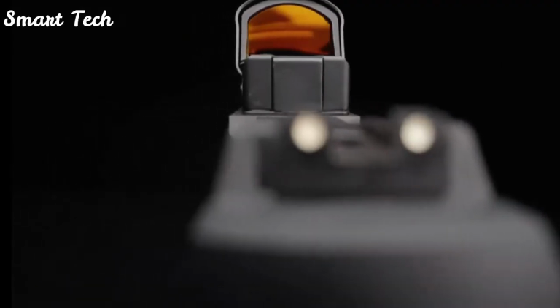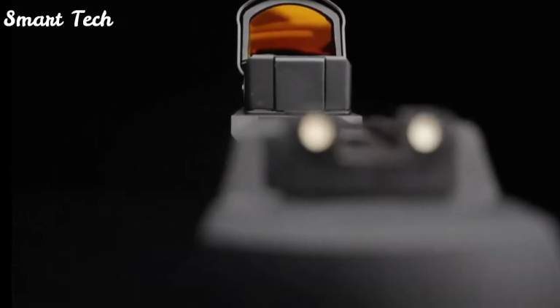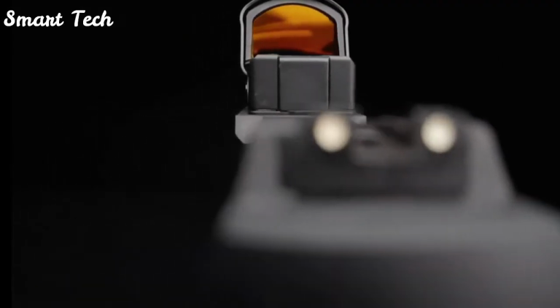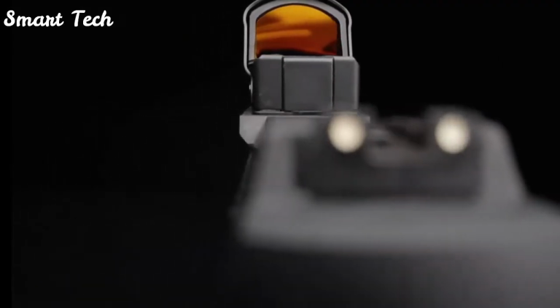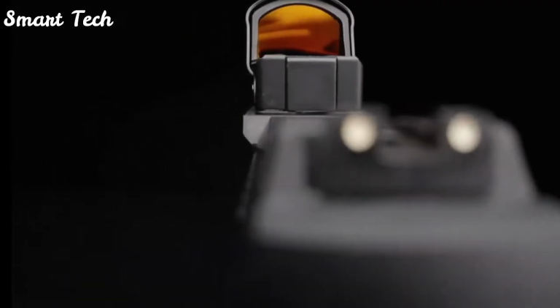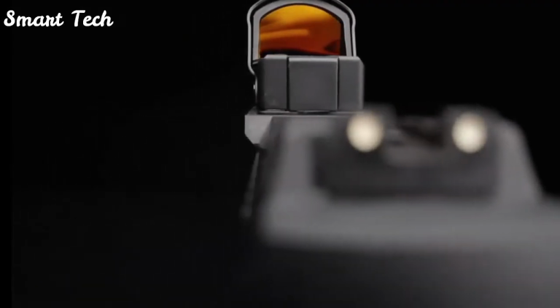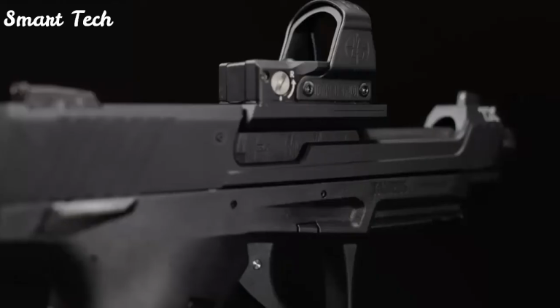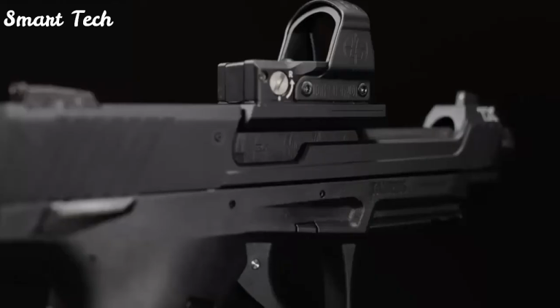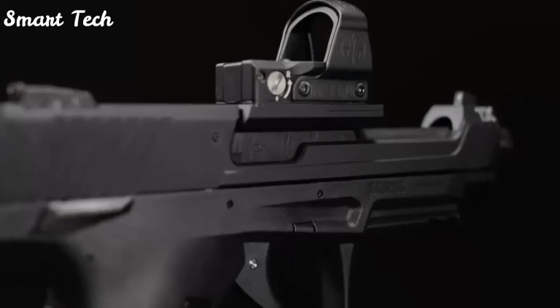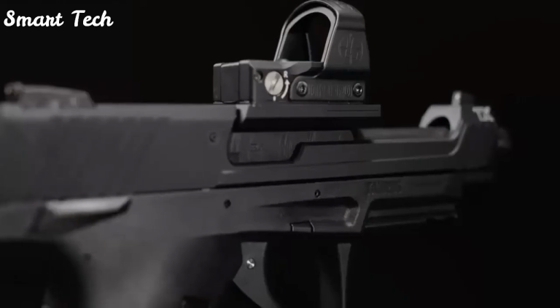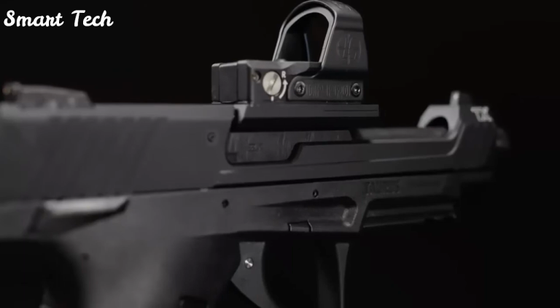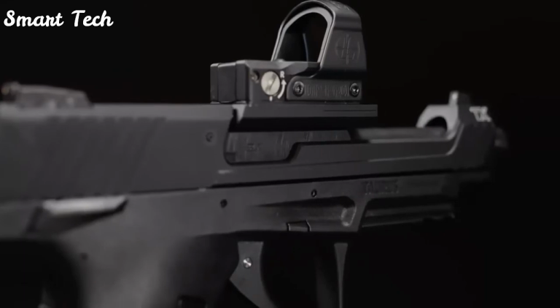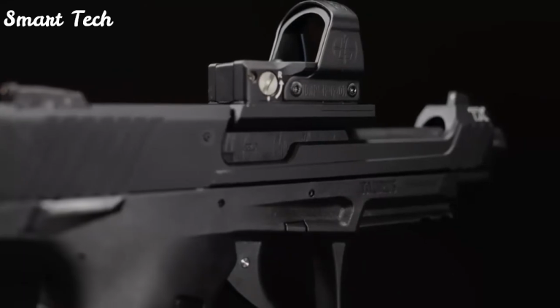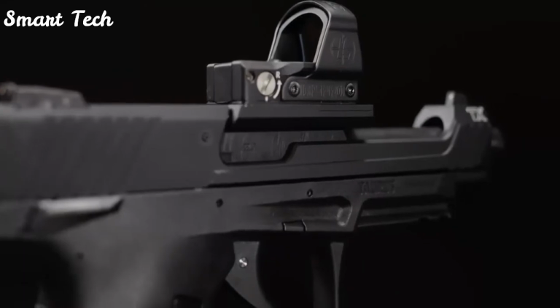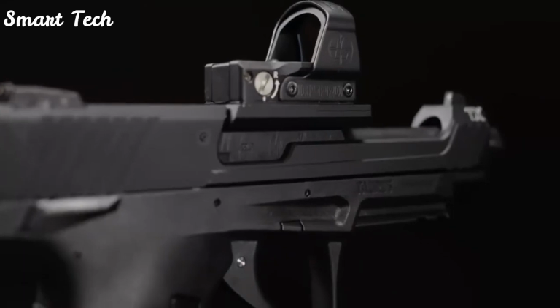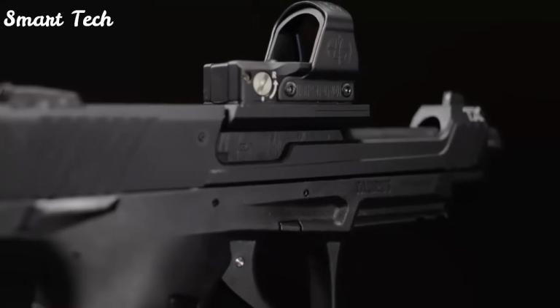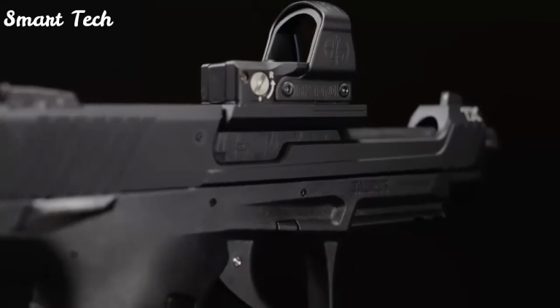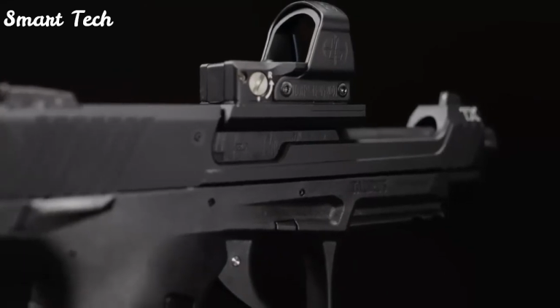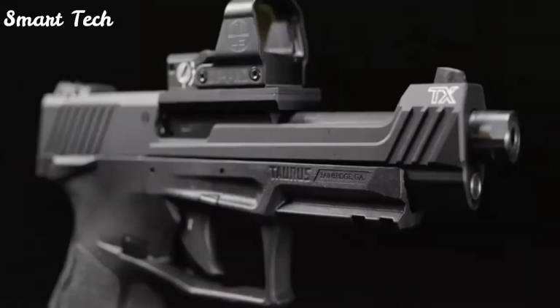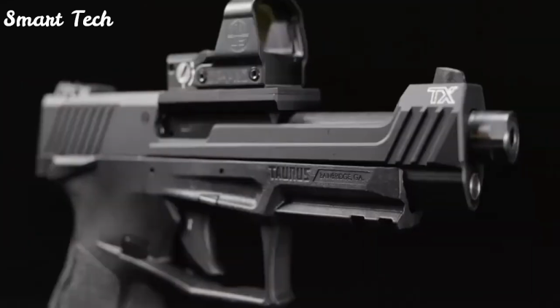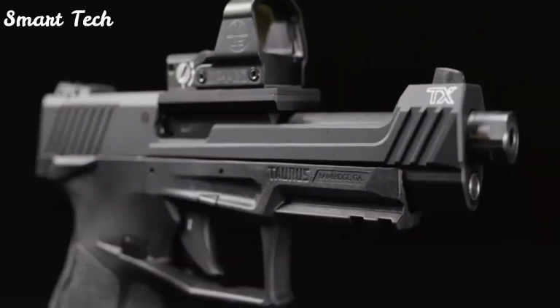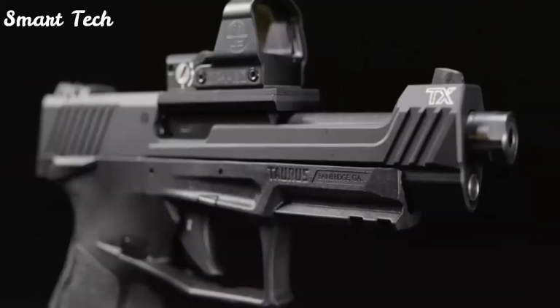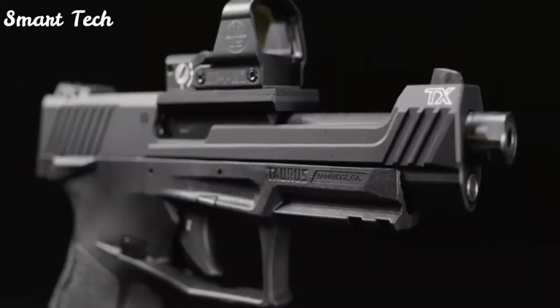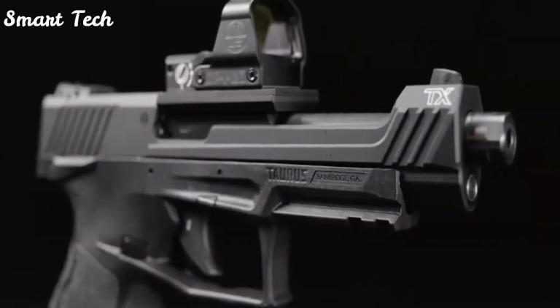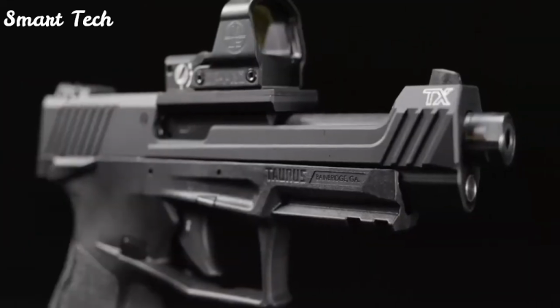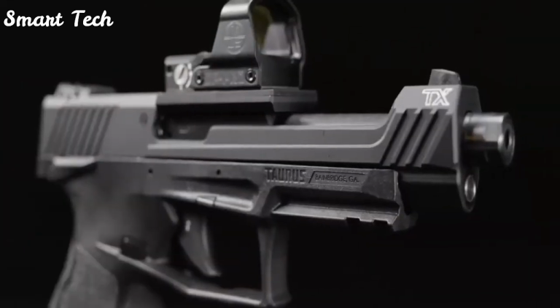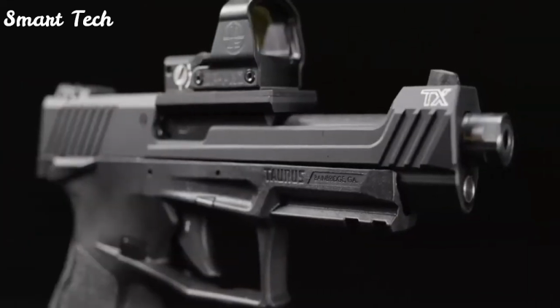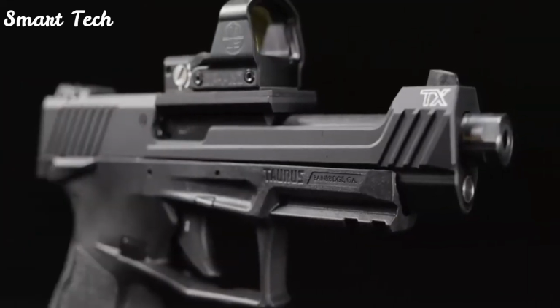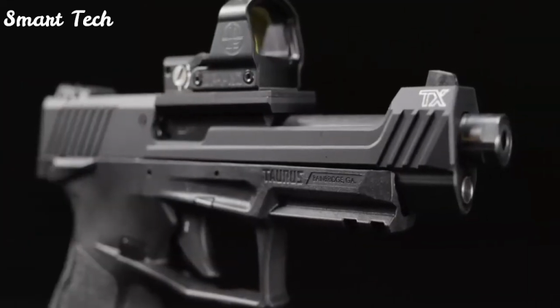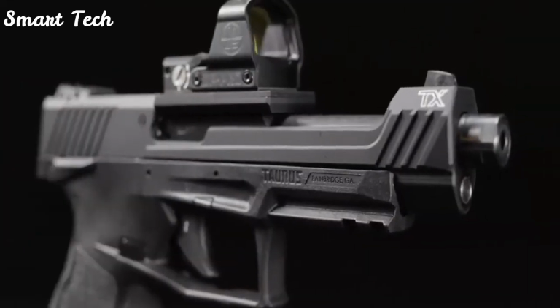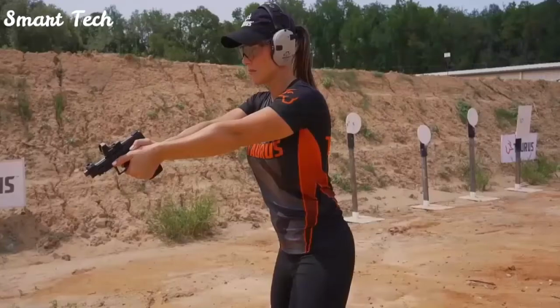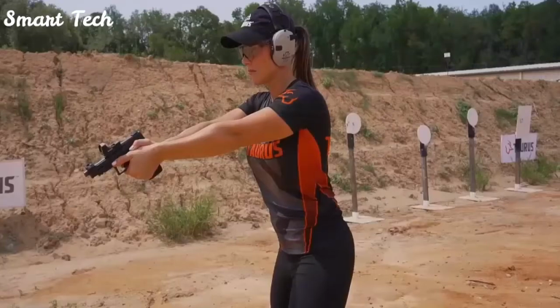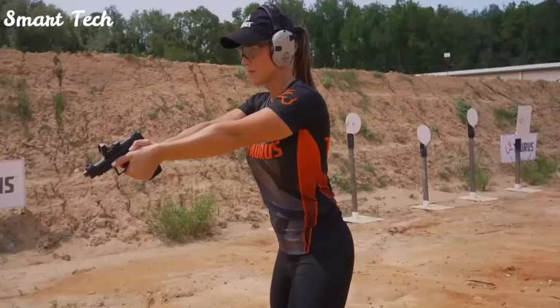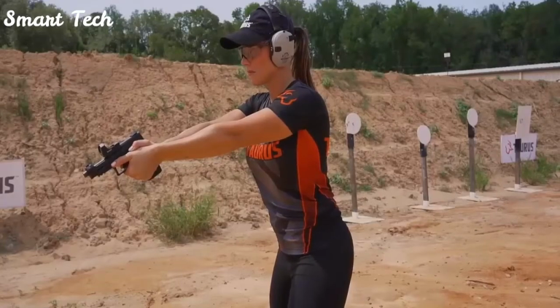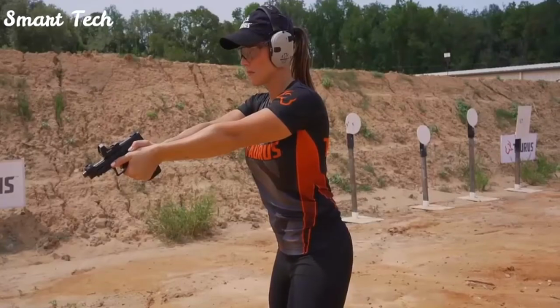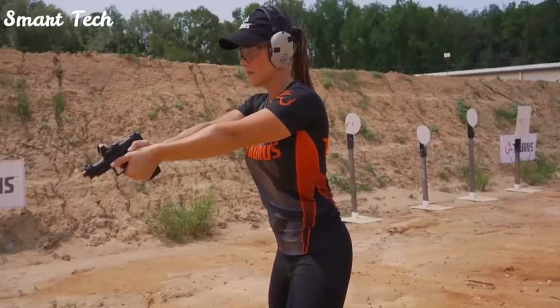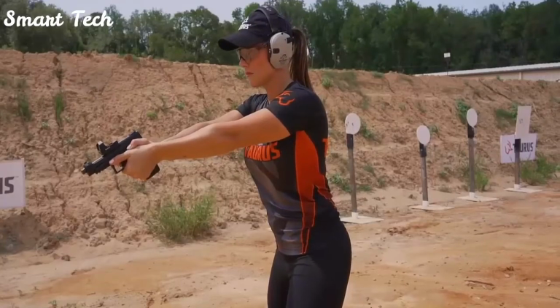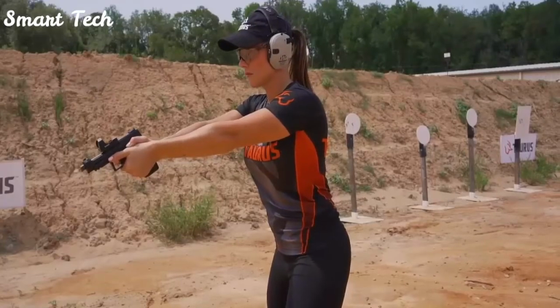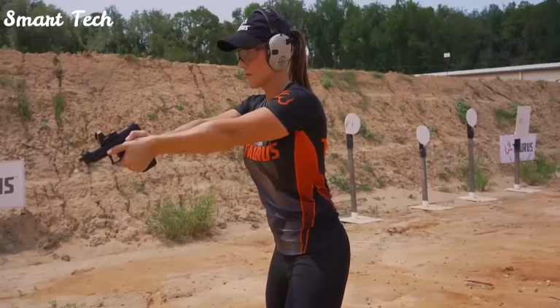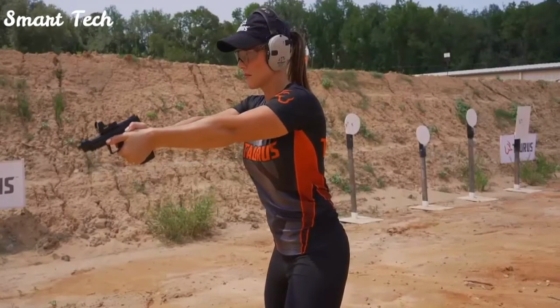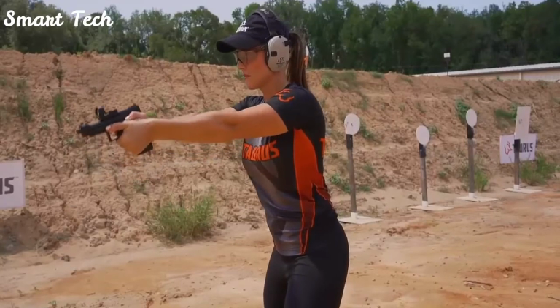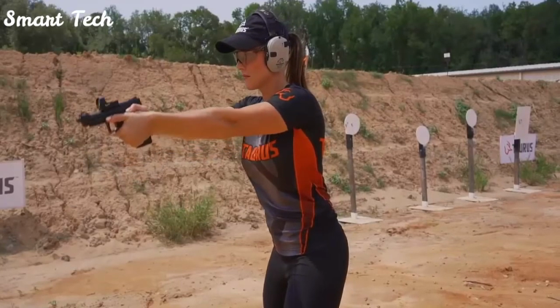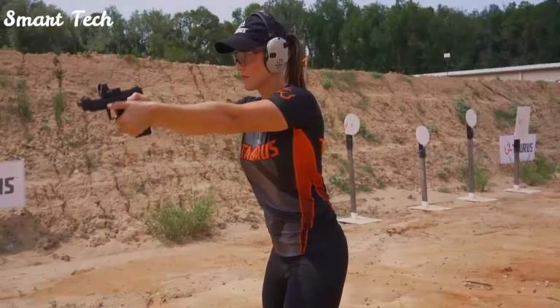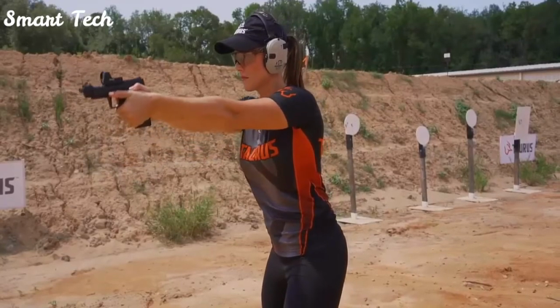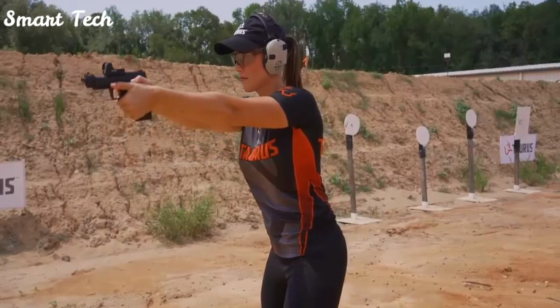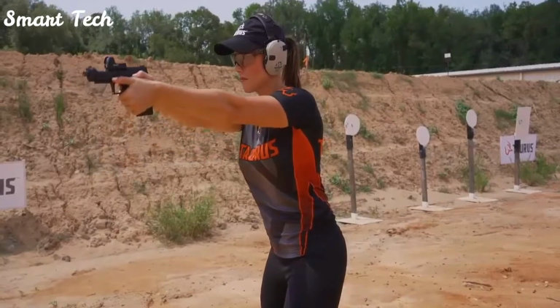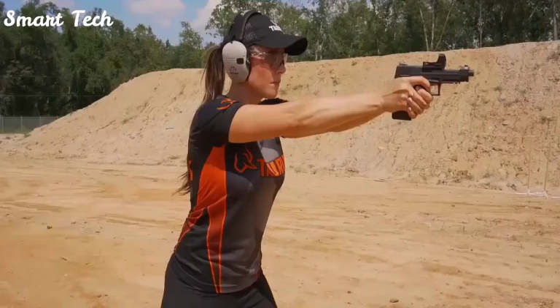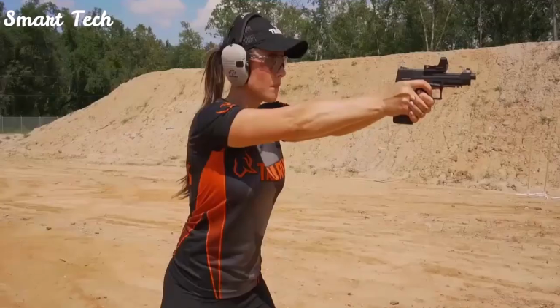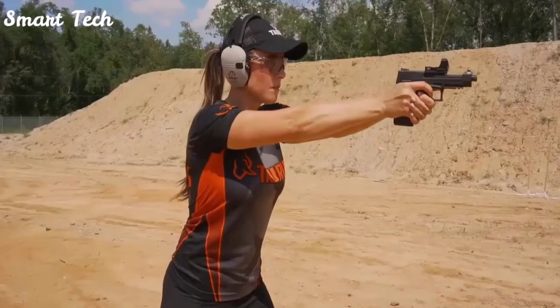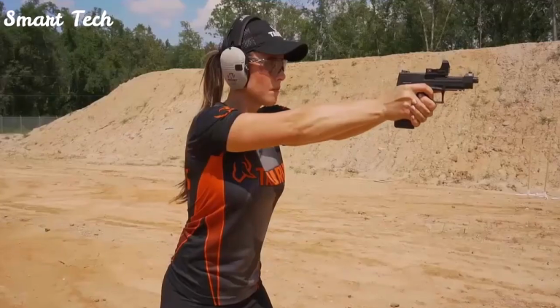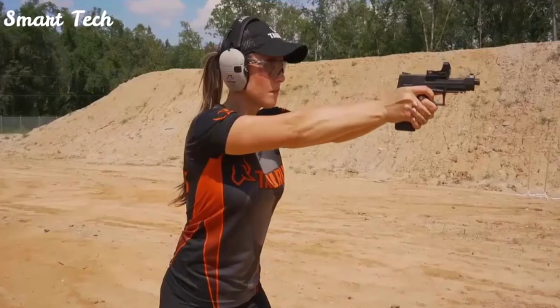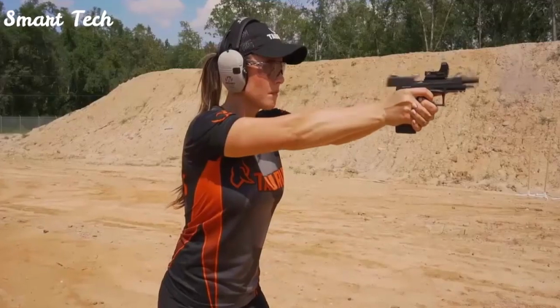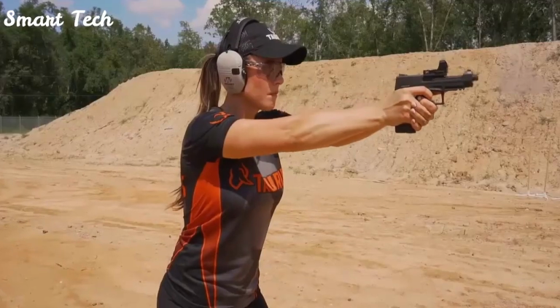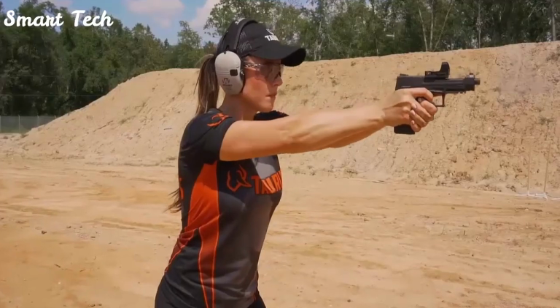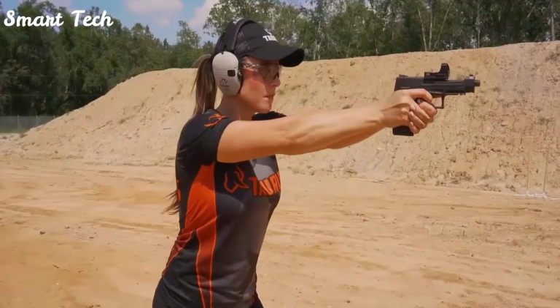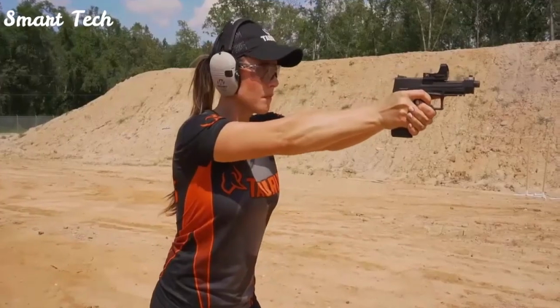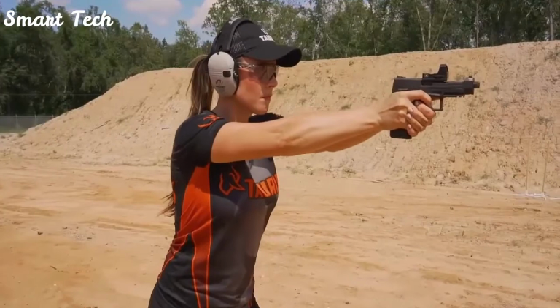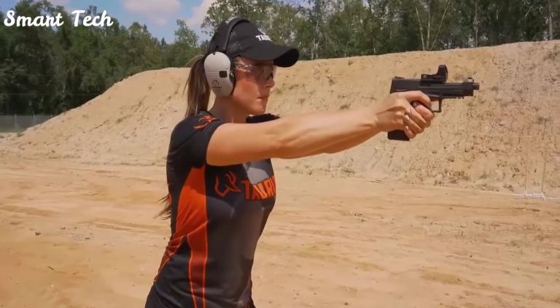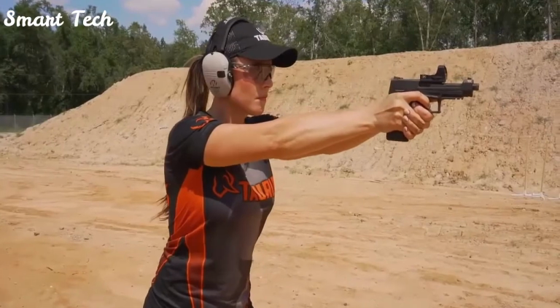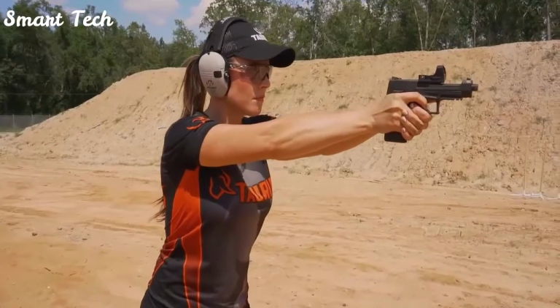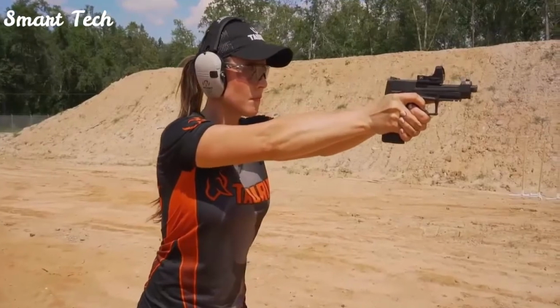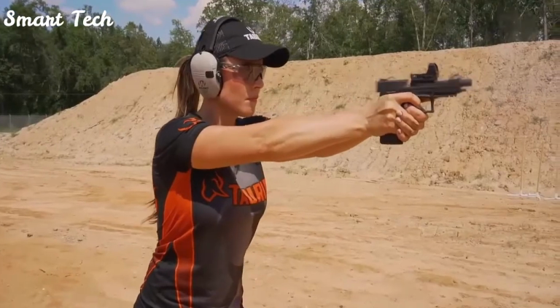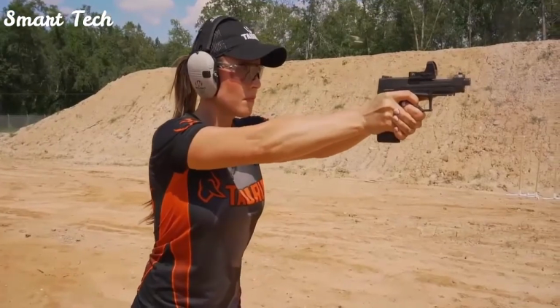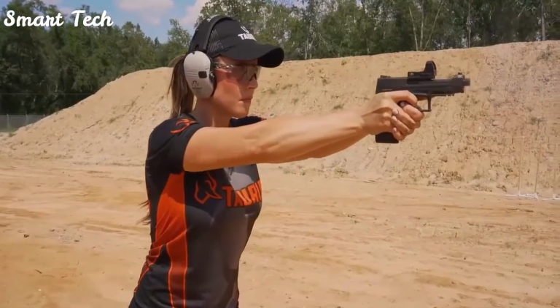Introducing the all-new Taurus TX-22 Competition, a custom-tuned model of our award-winning polymer sporting pistol.